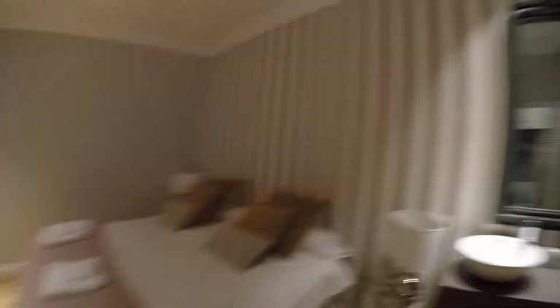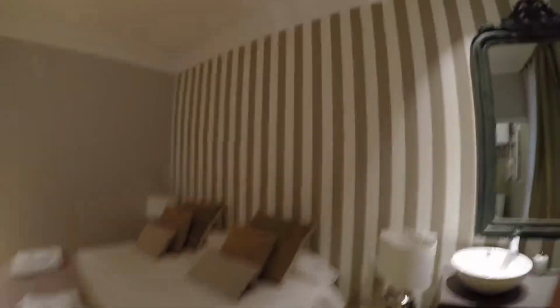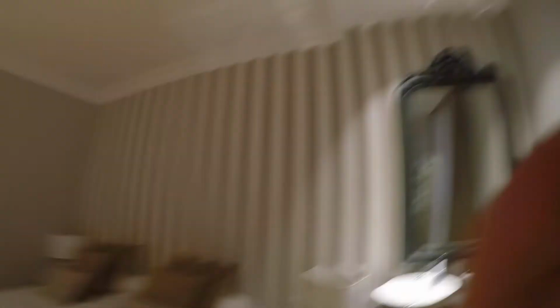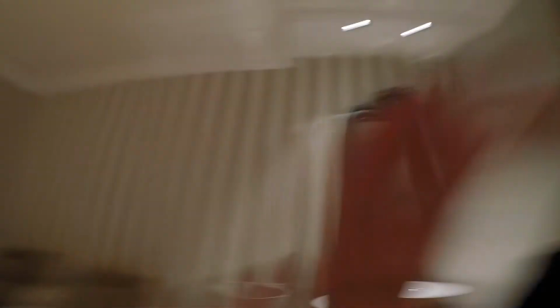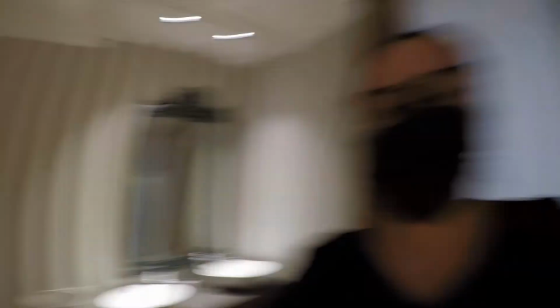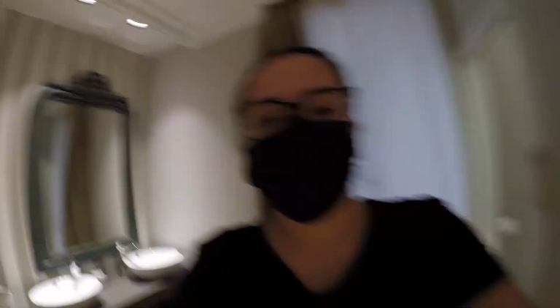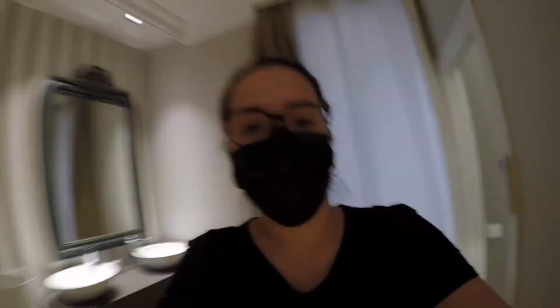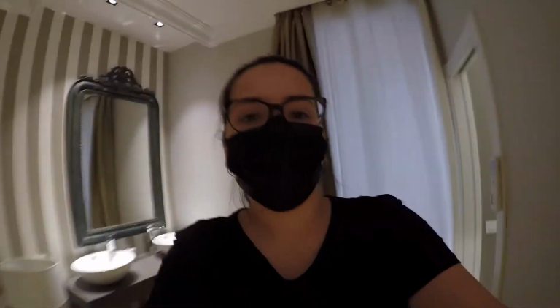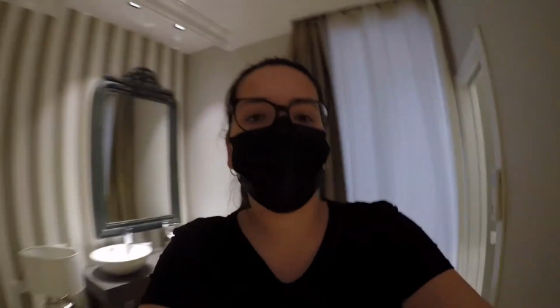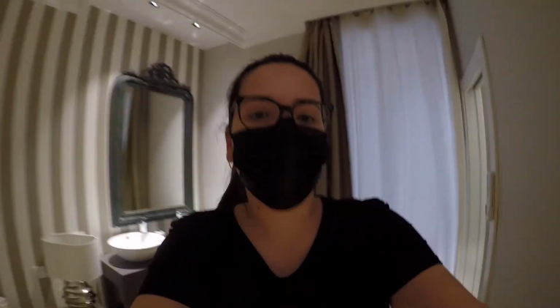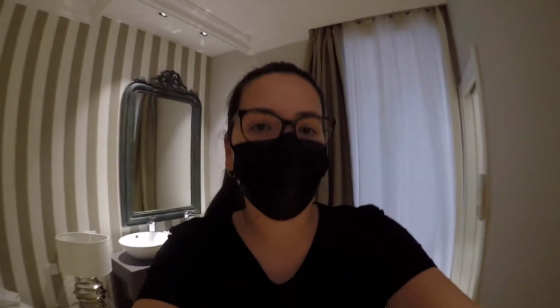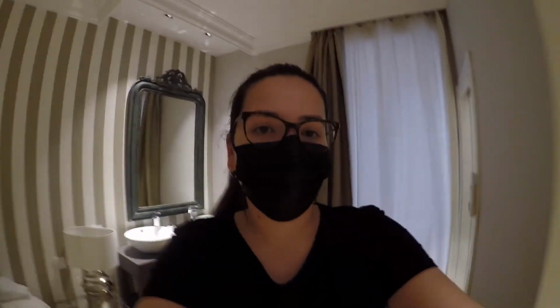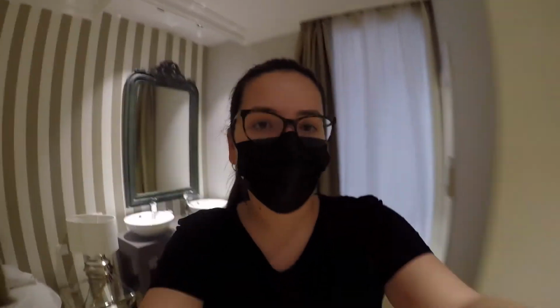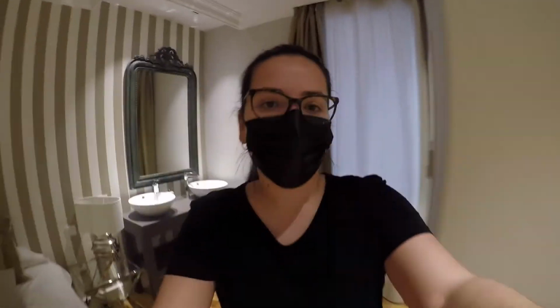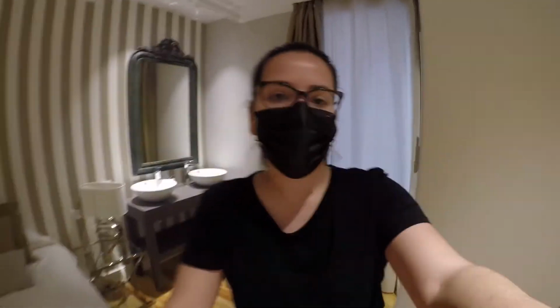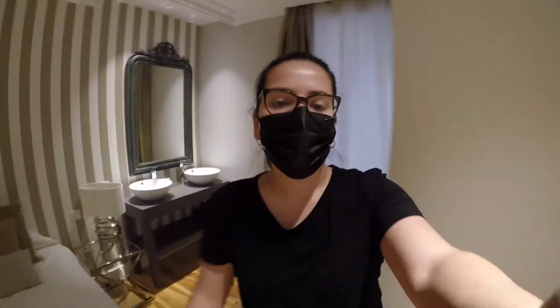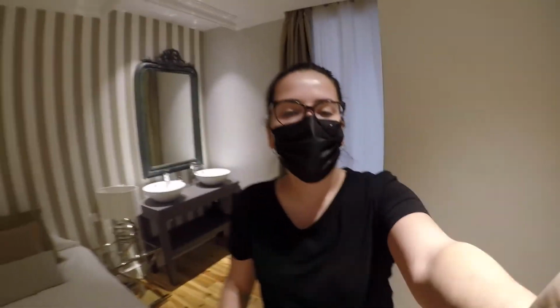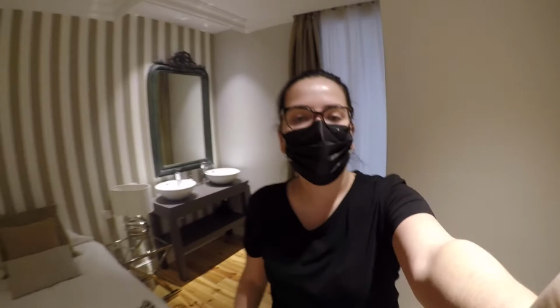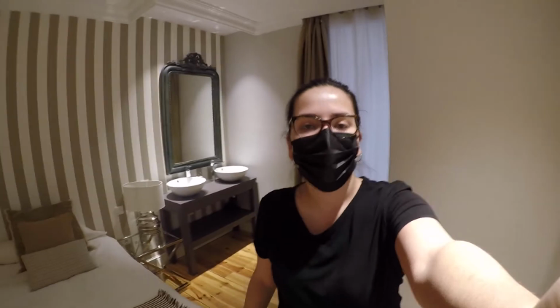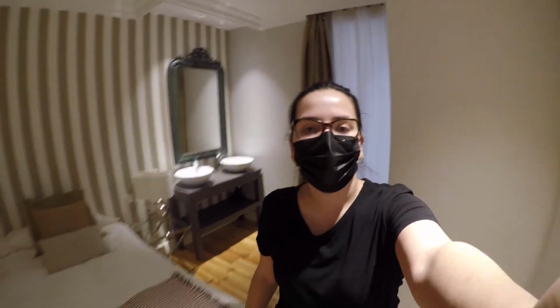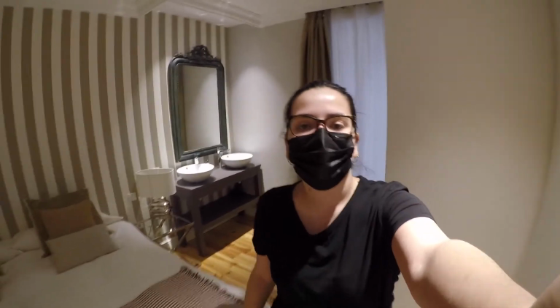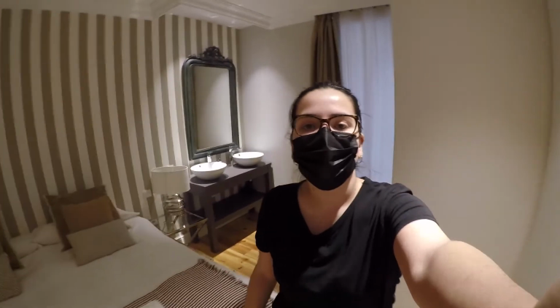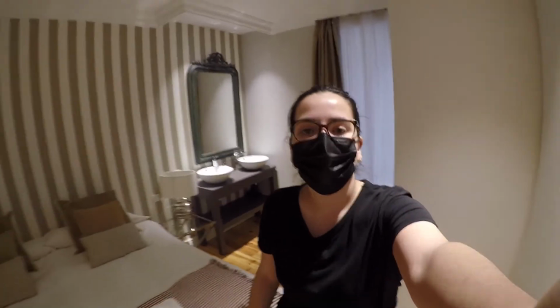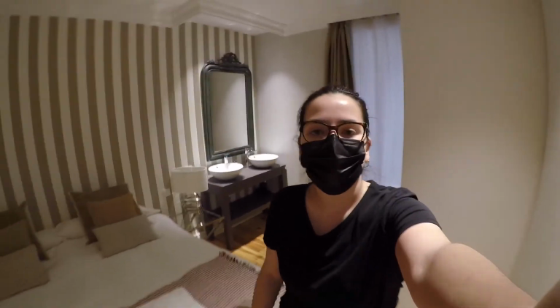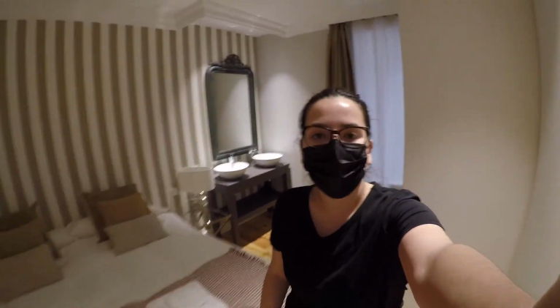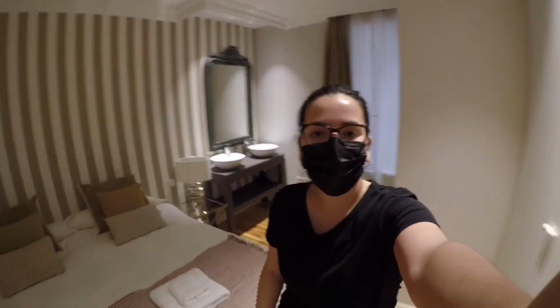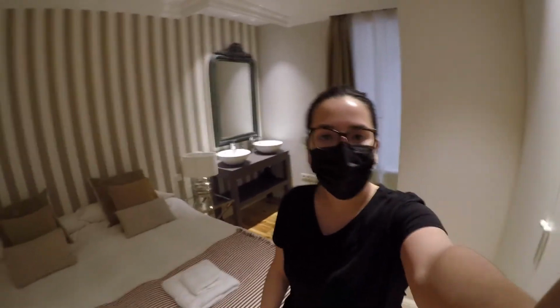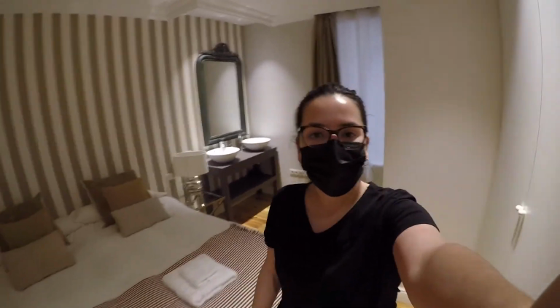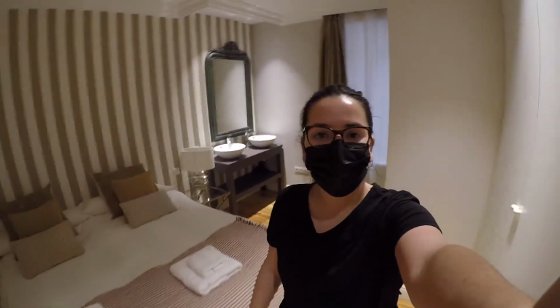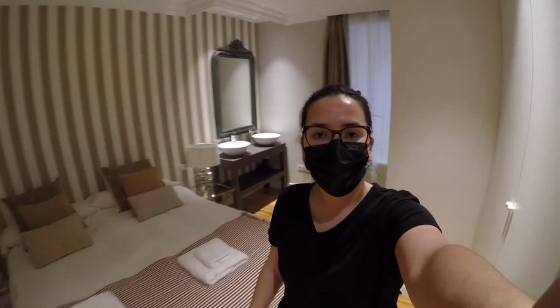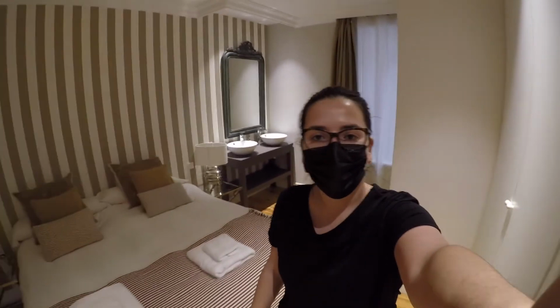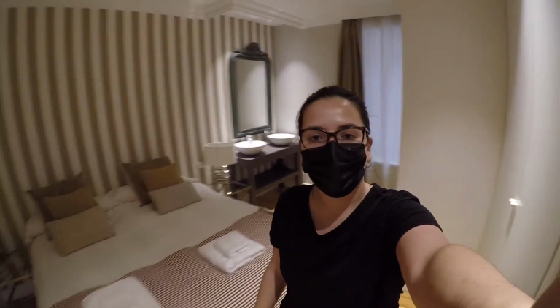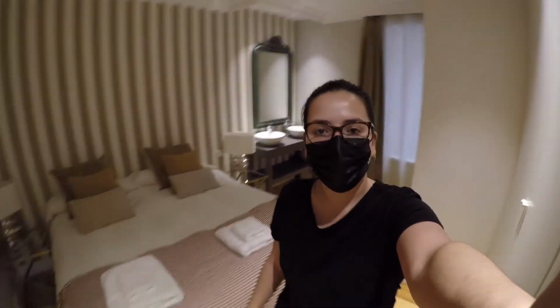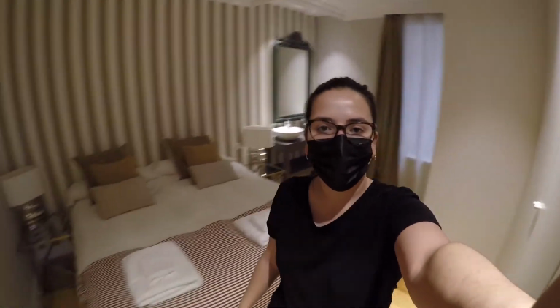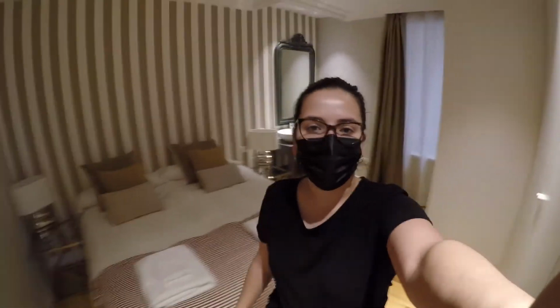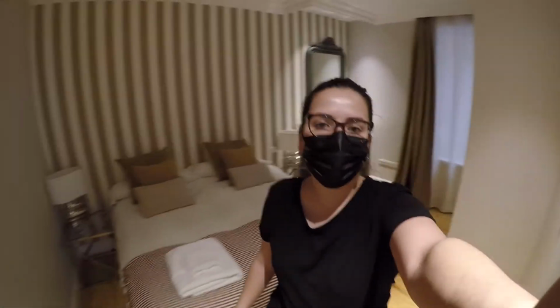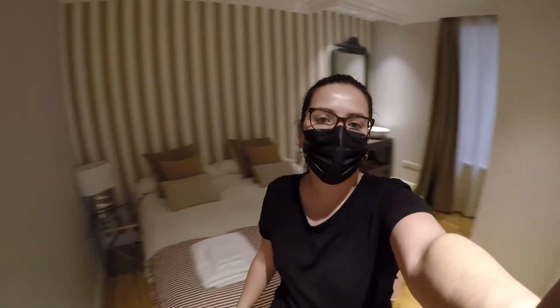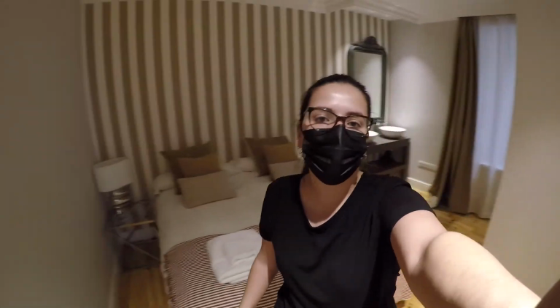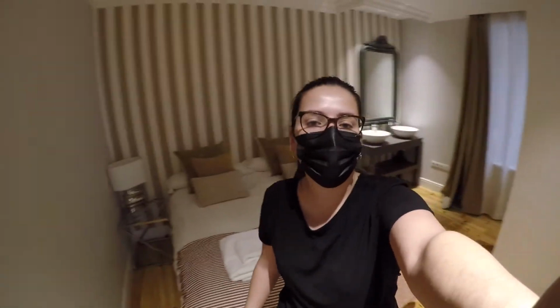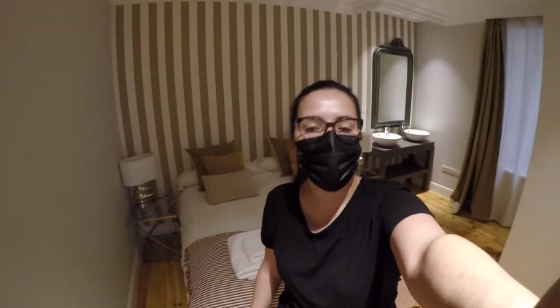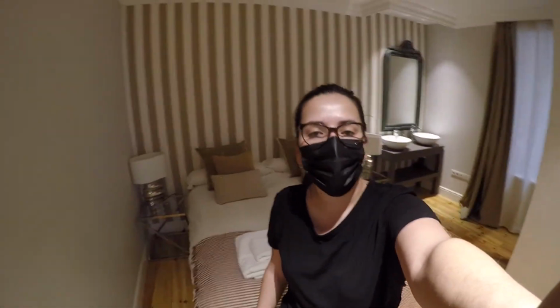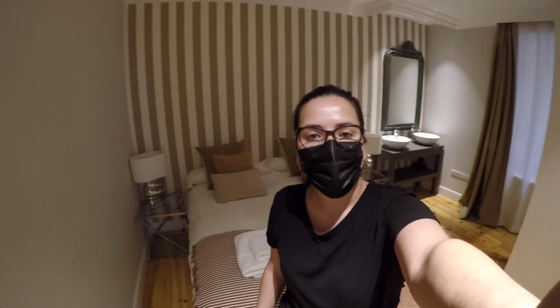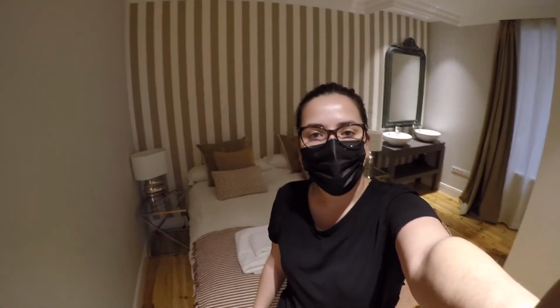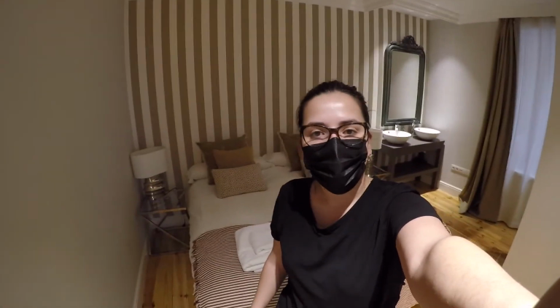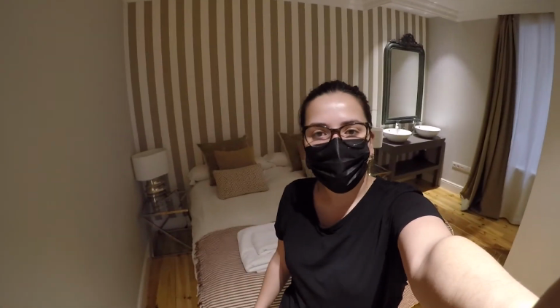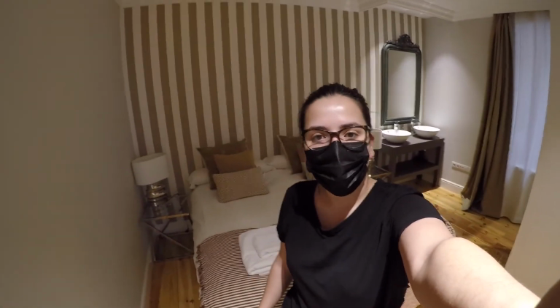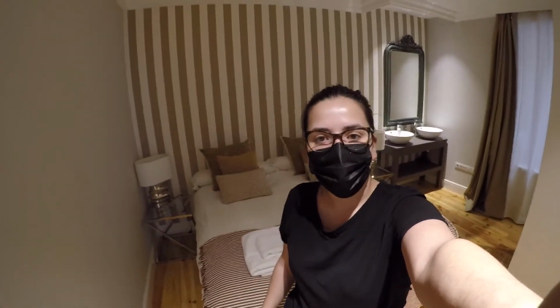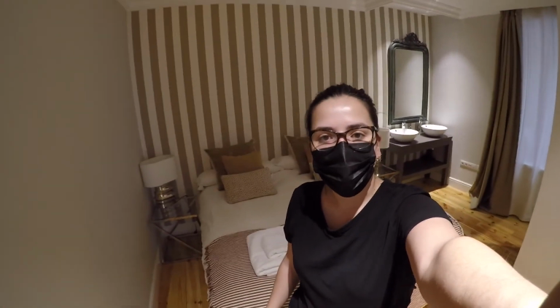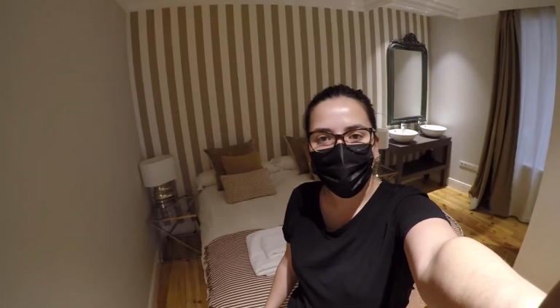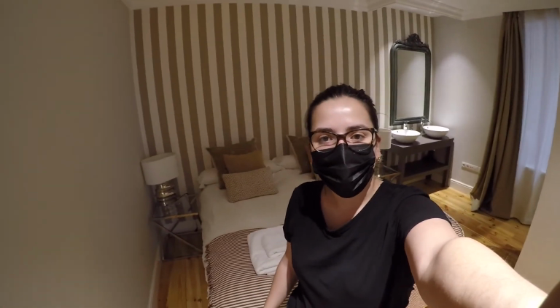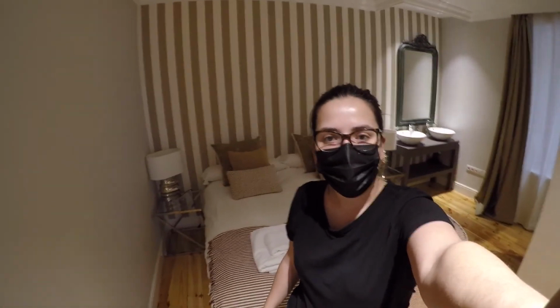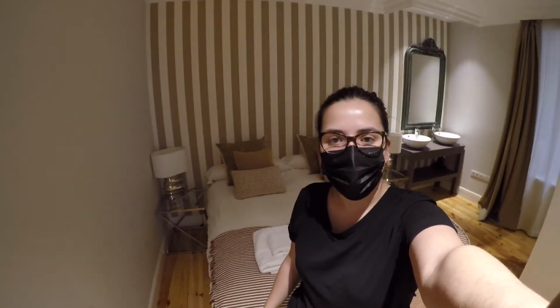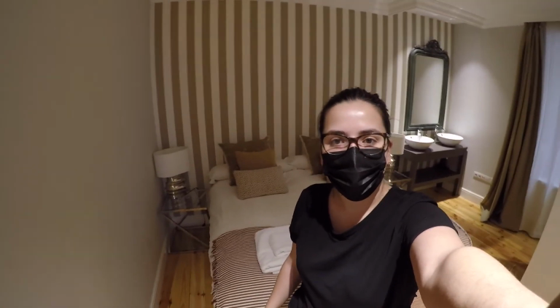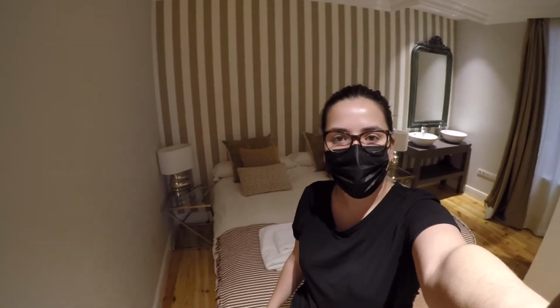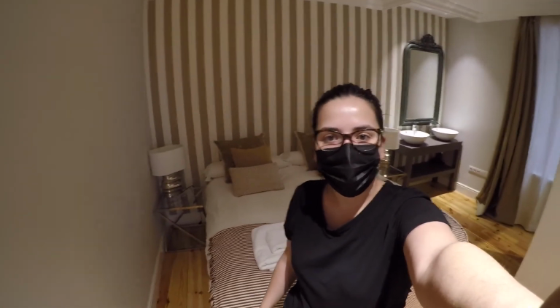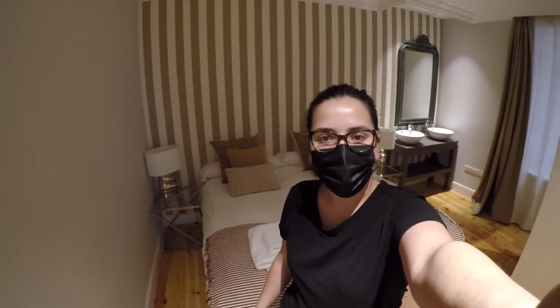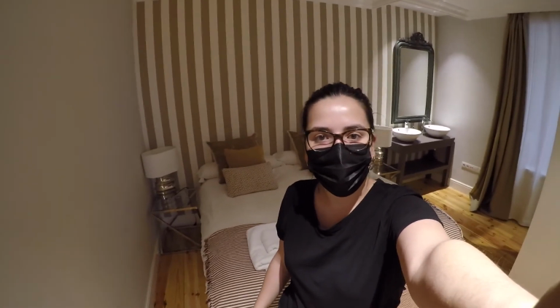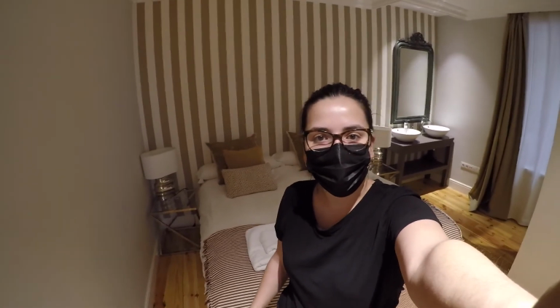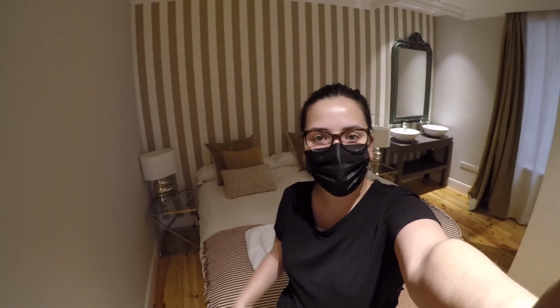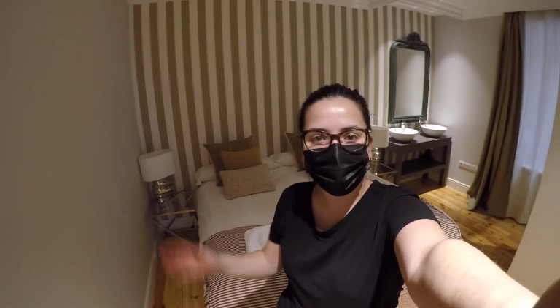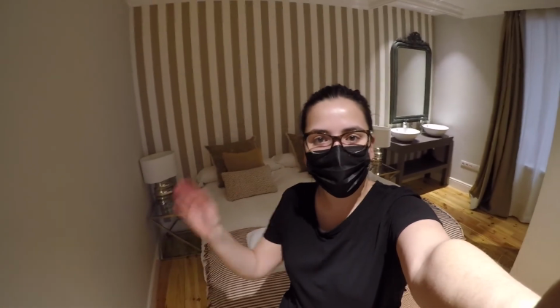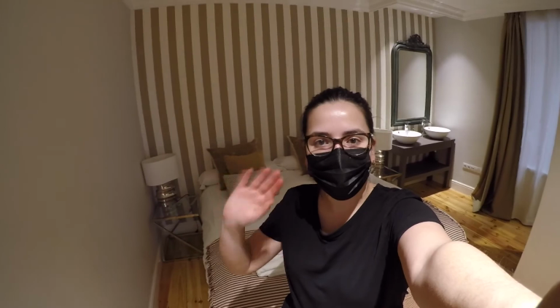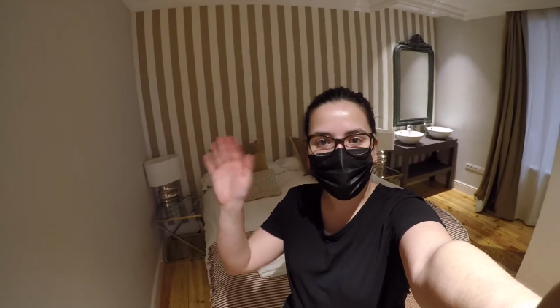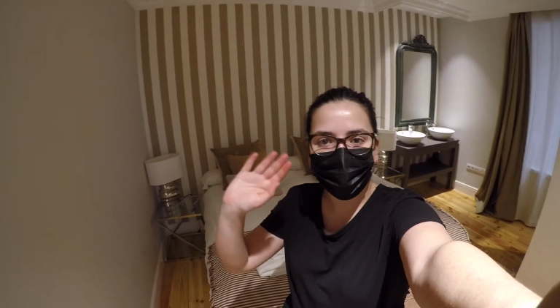Well, this is pretty much it for today. Hope you like this apartment as much as I do. You can book it on Spotahome. Thanks for watching — I'll see you in the next video. Bye-bye.